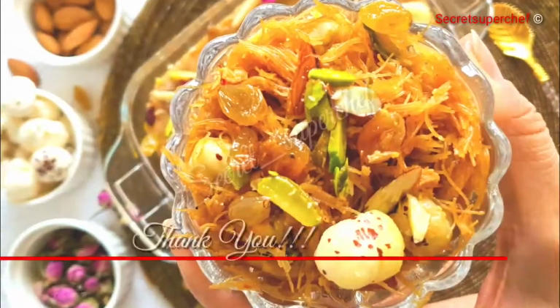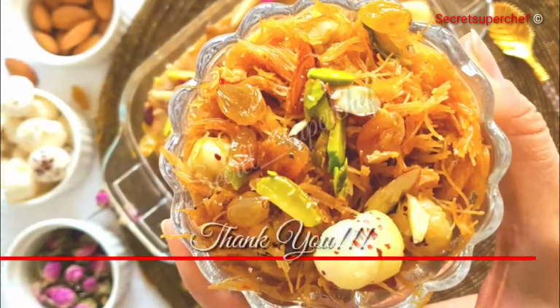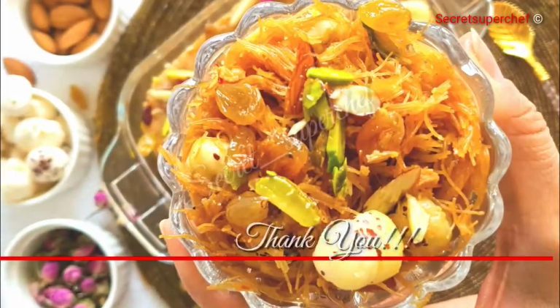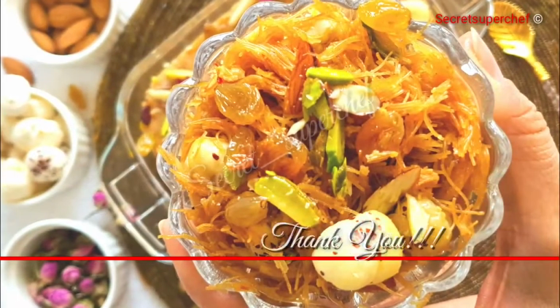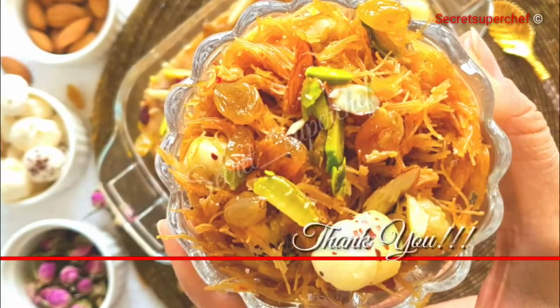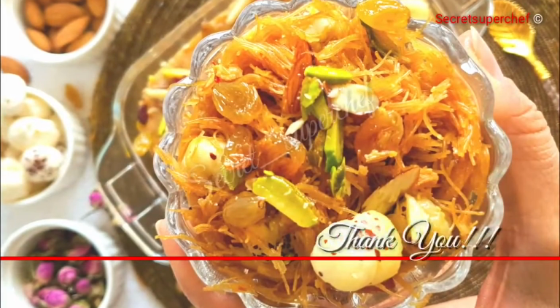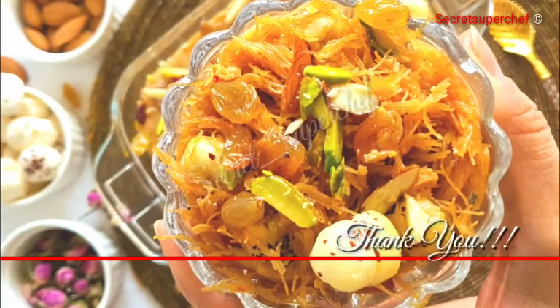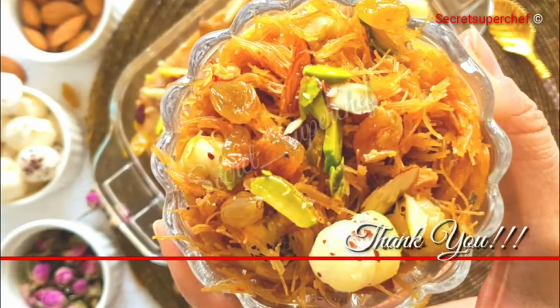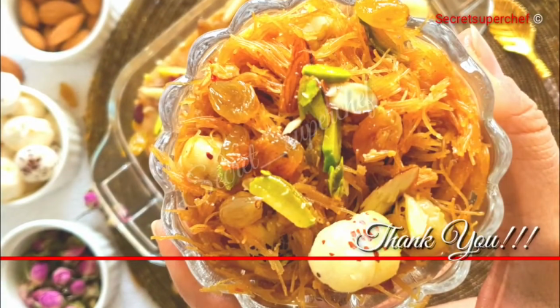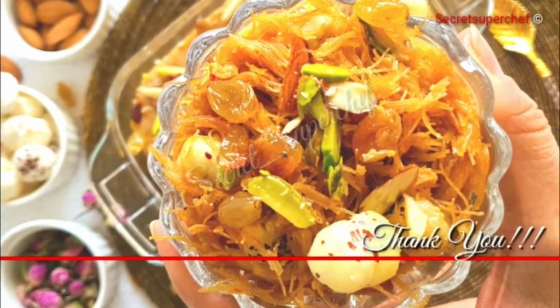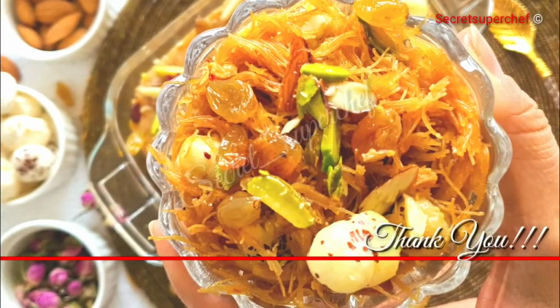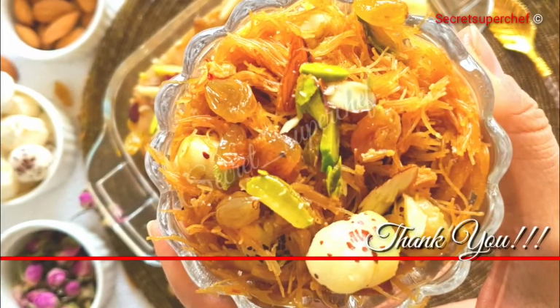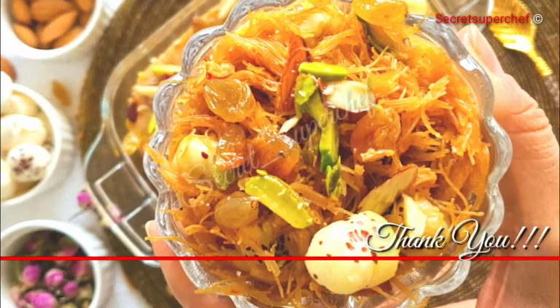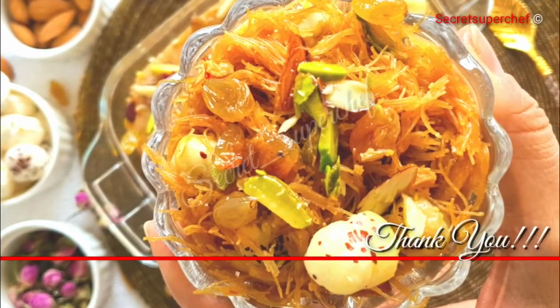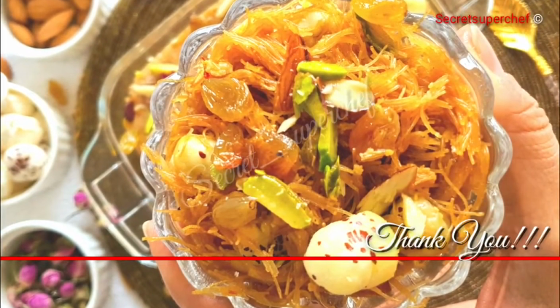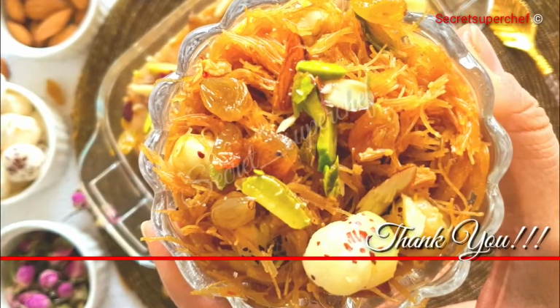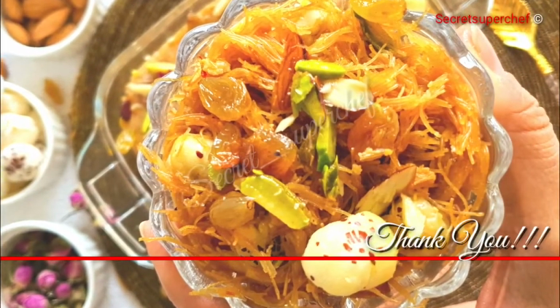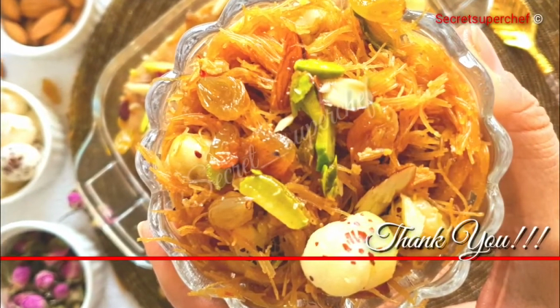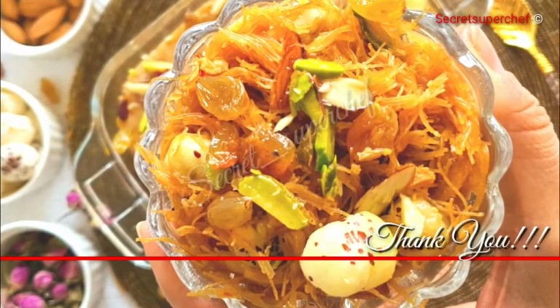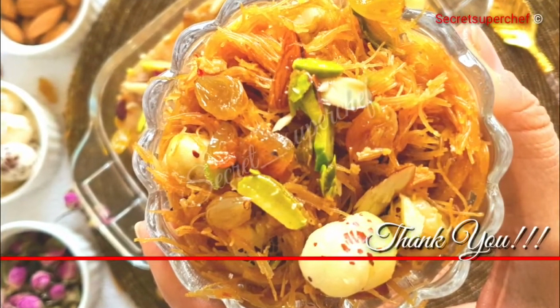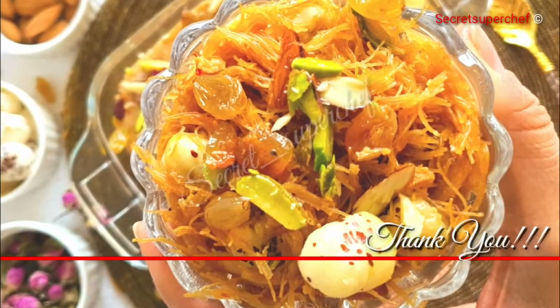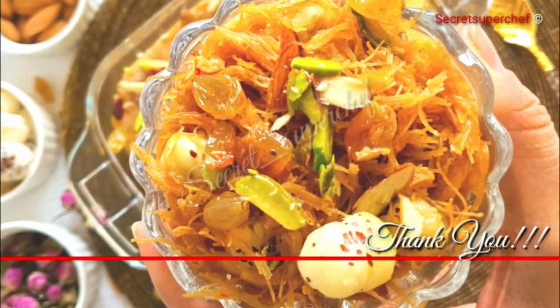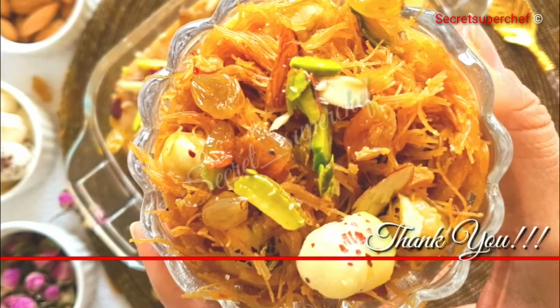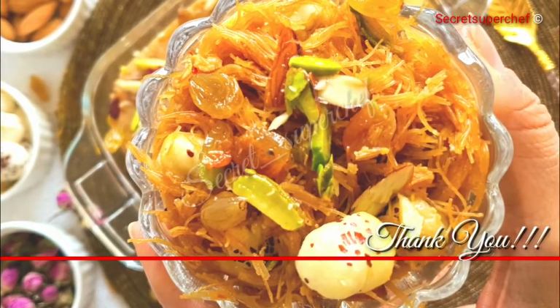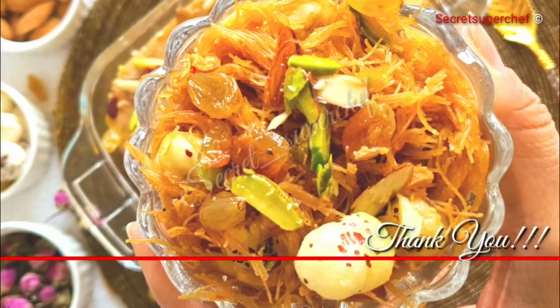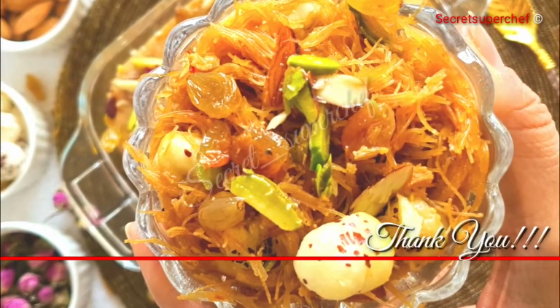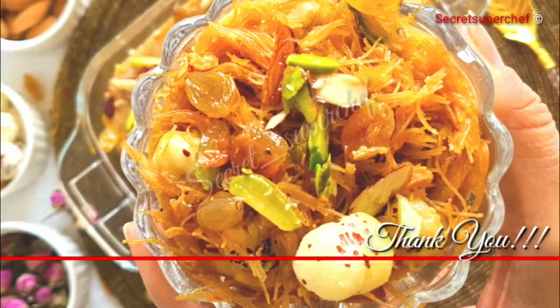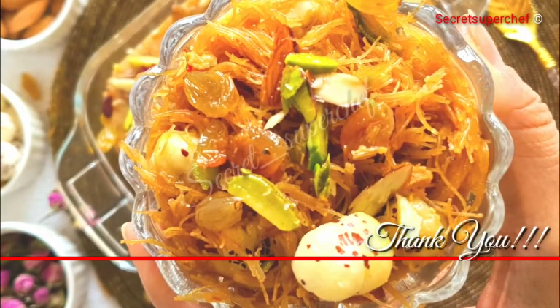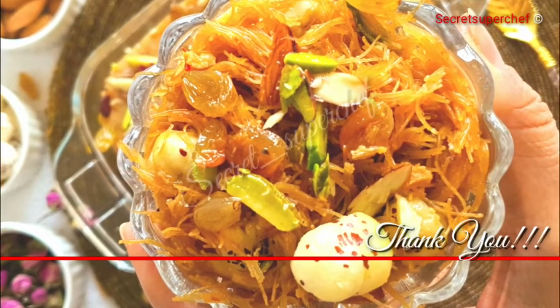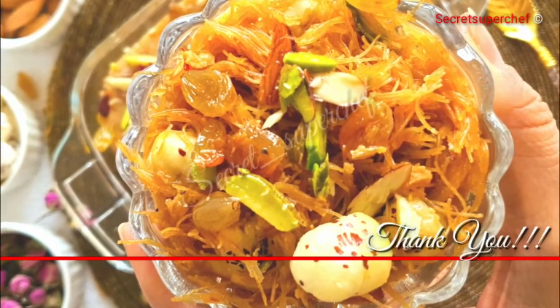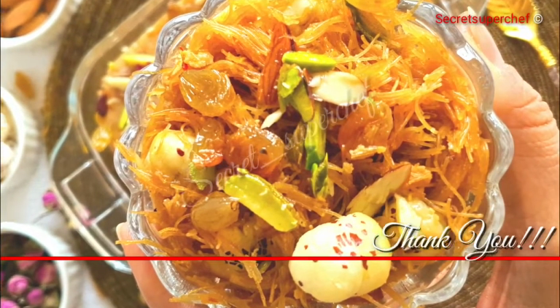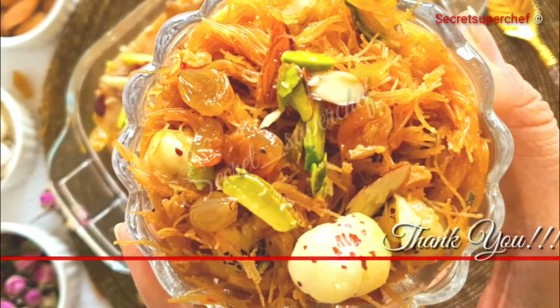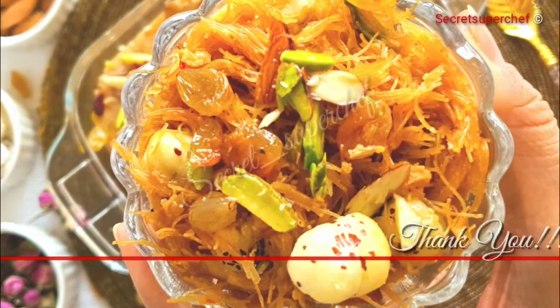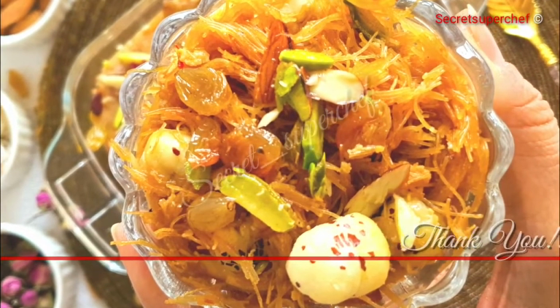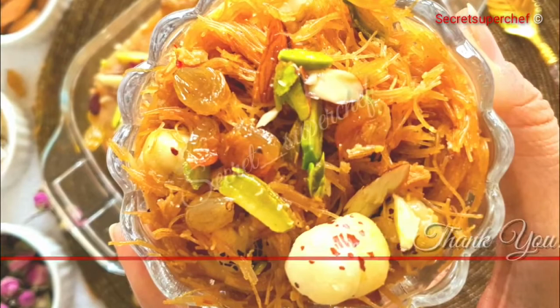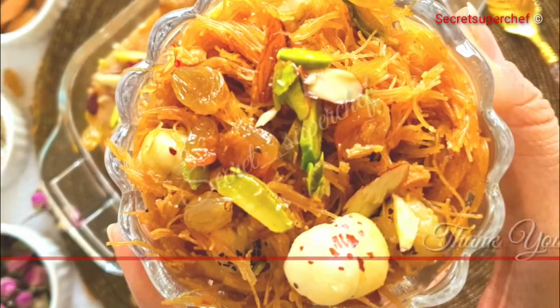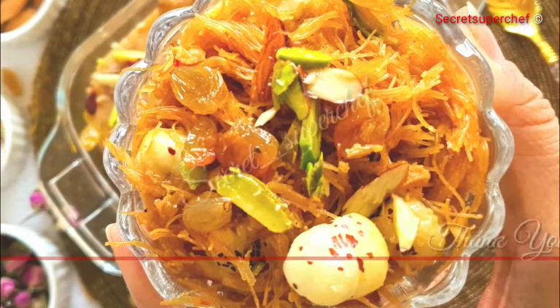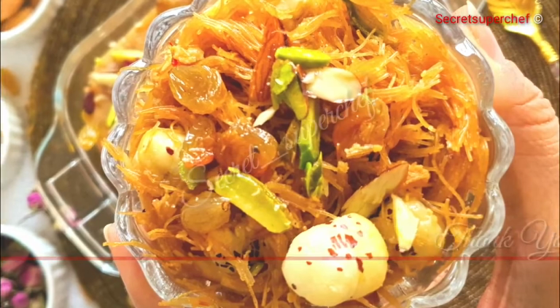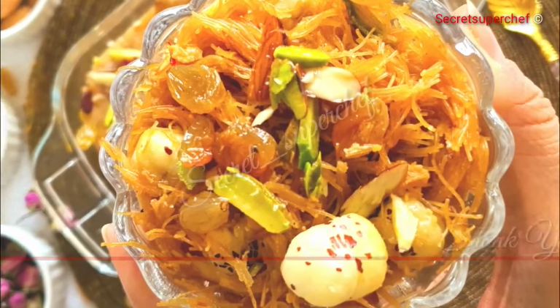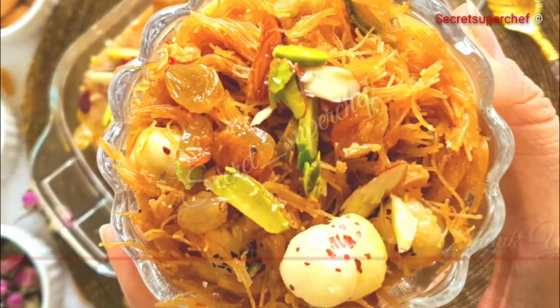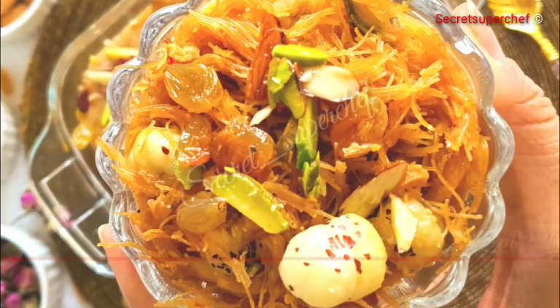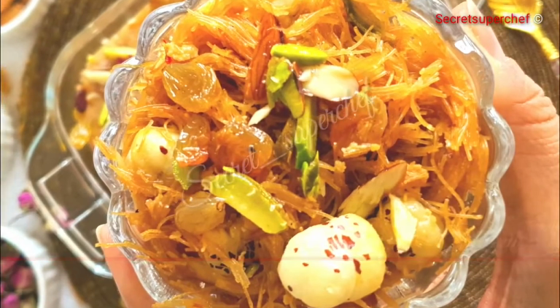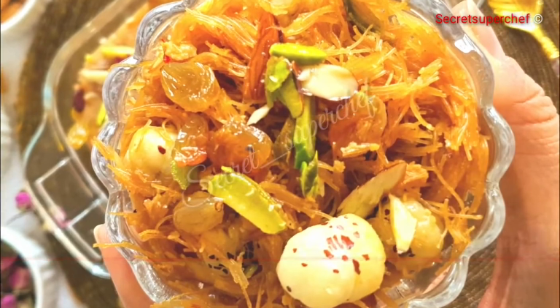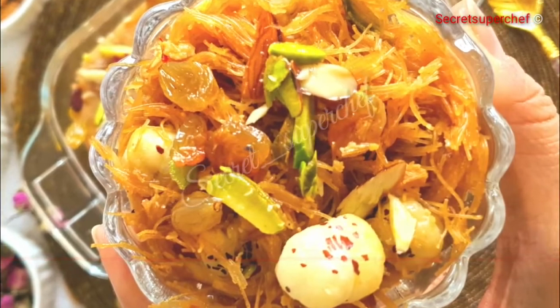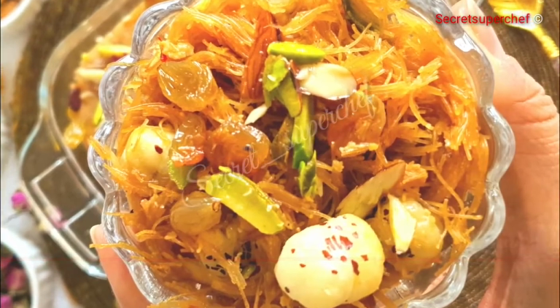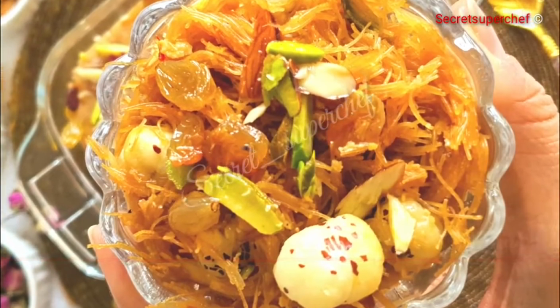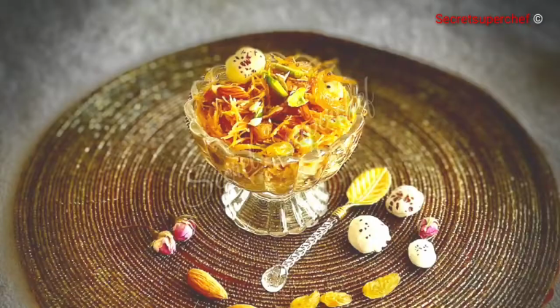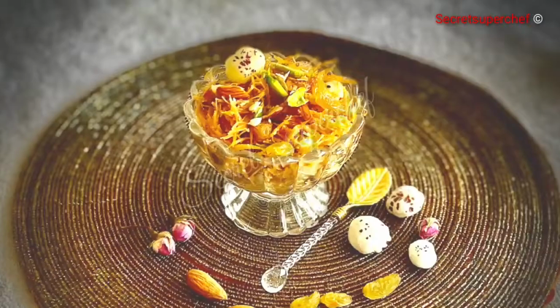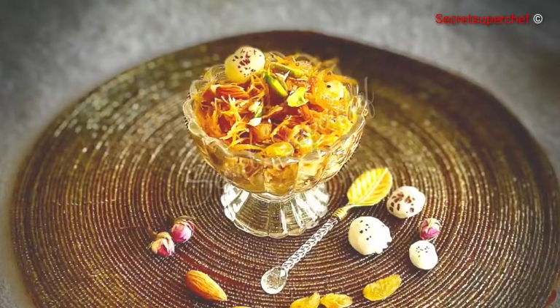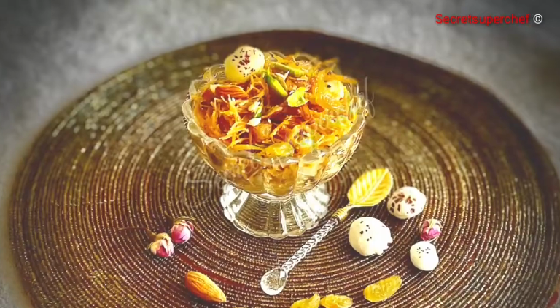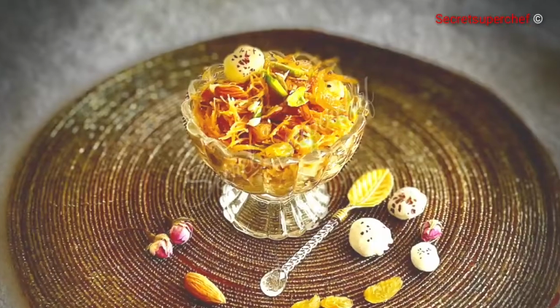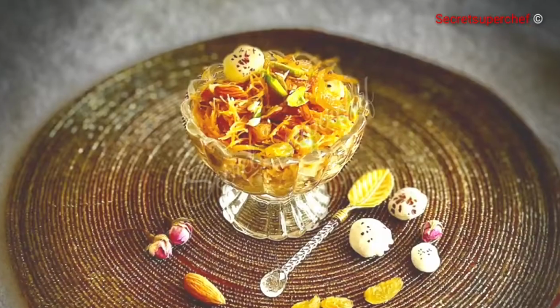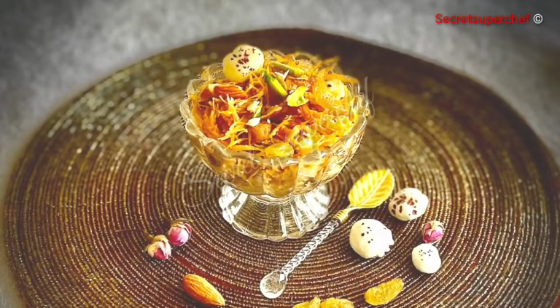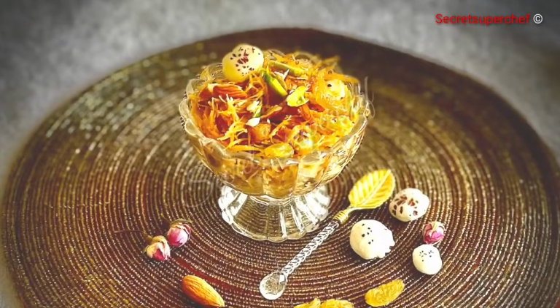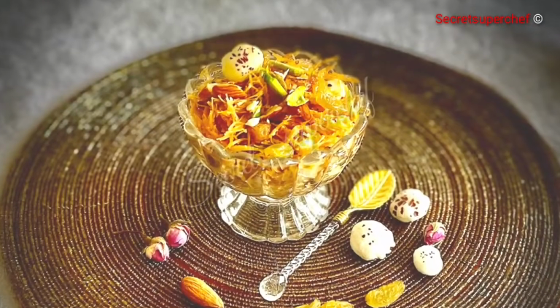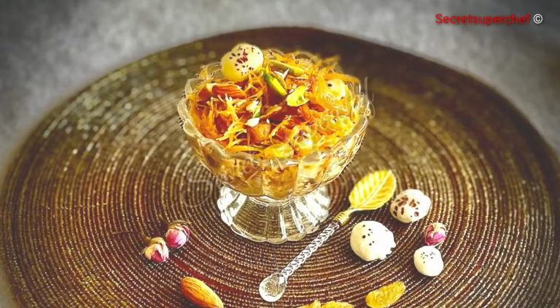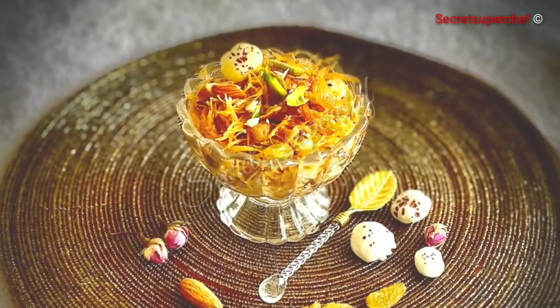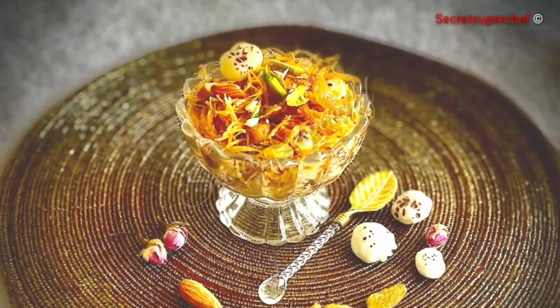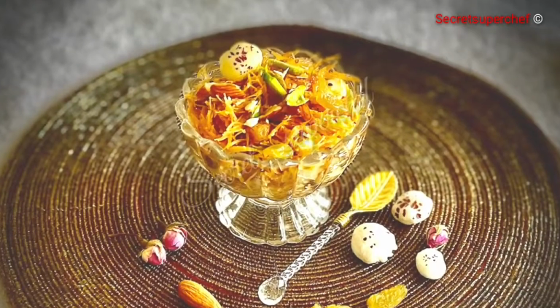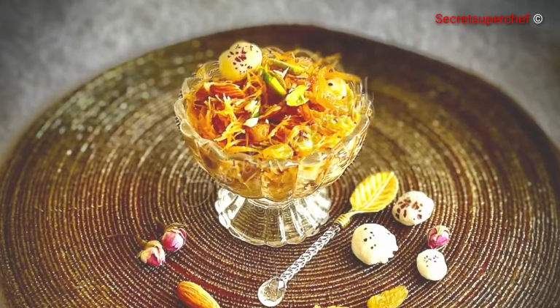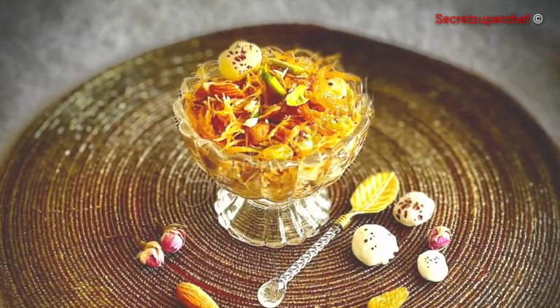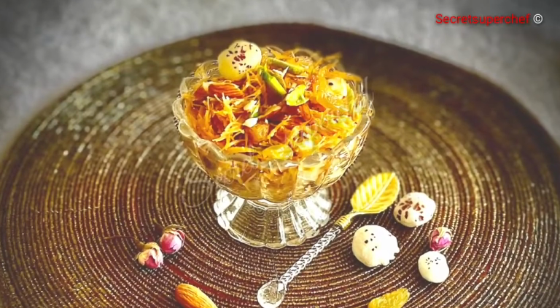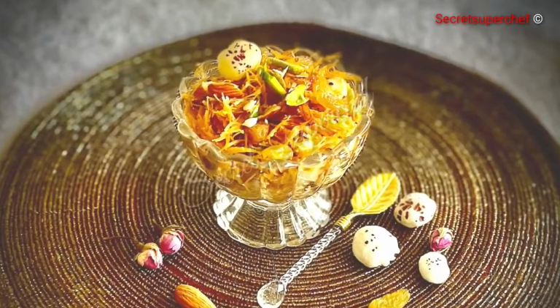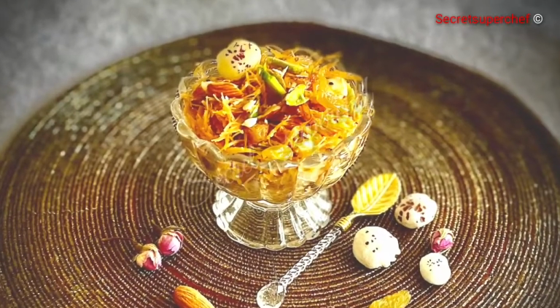Hope you have enjoyed this video. If you like our recipes, do subscribe to our channel and like our recipes. Thank you.